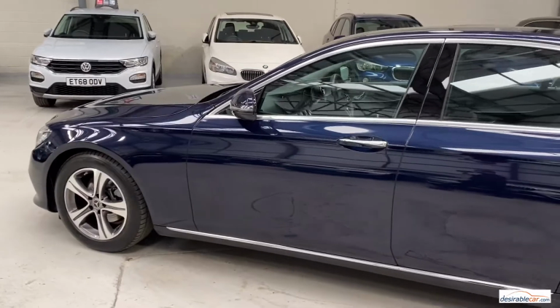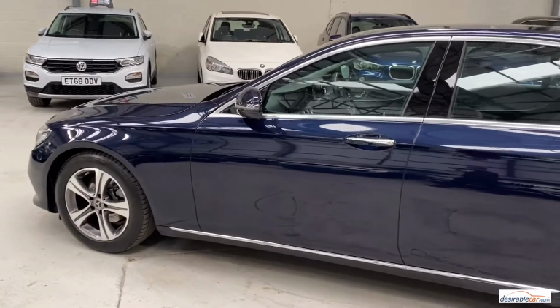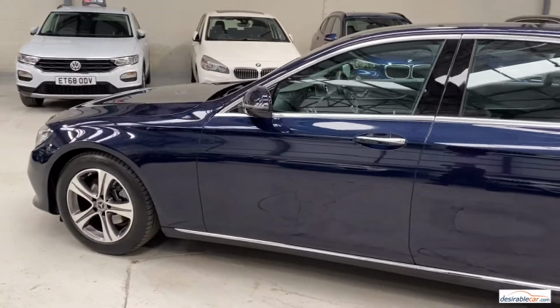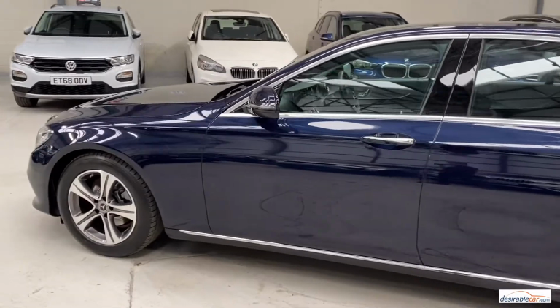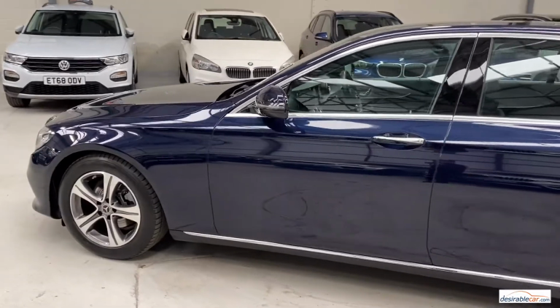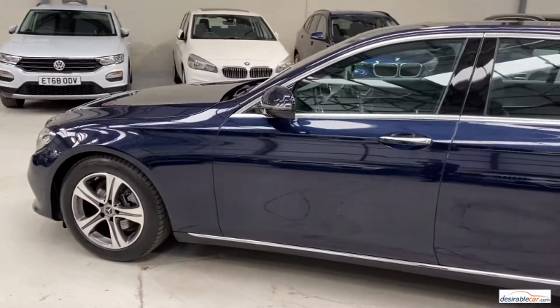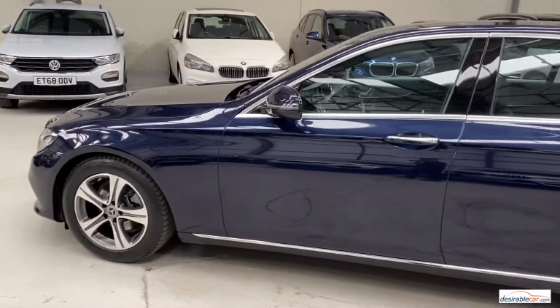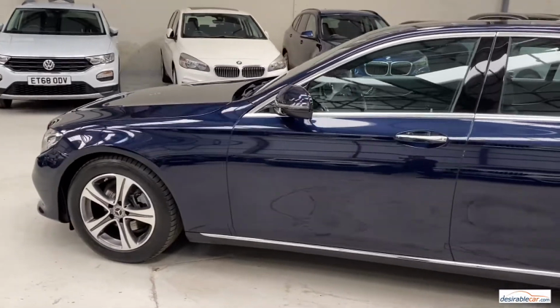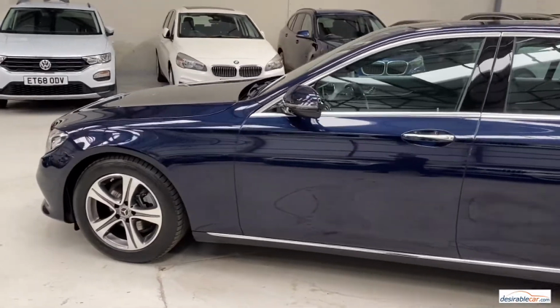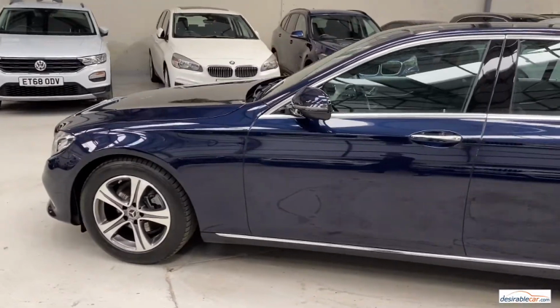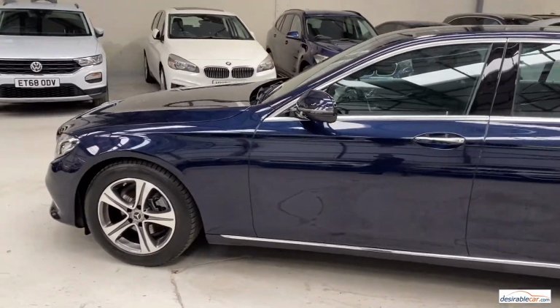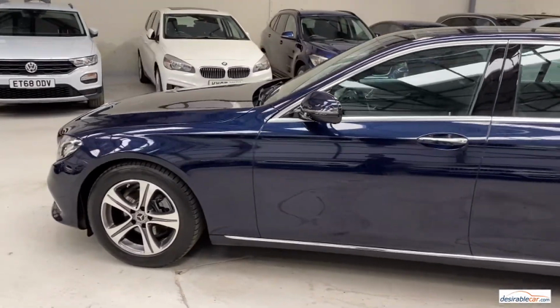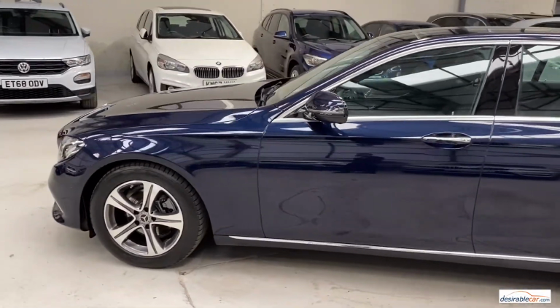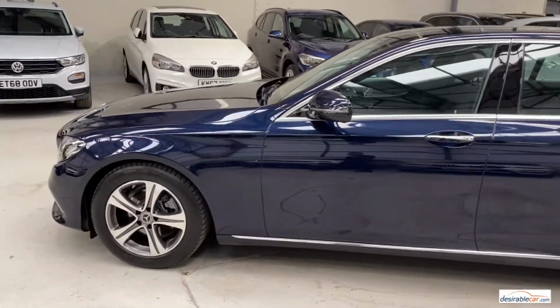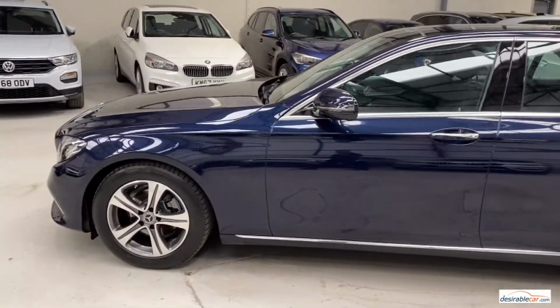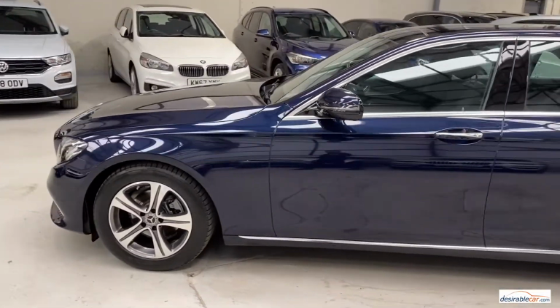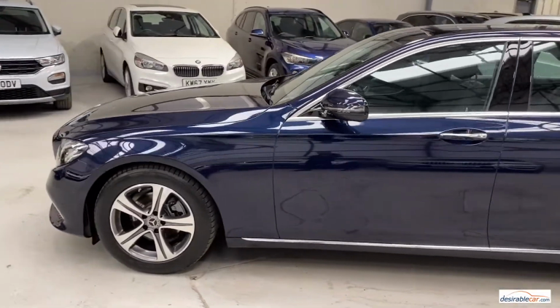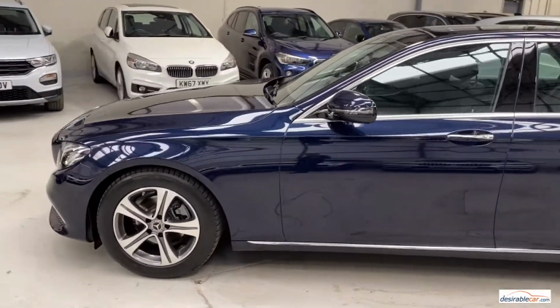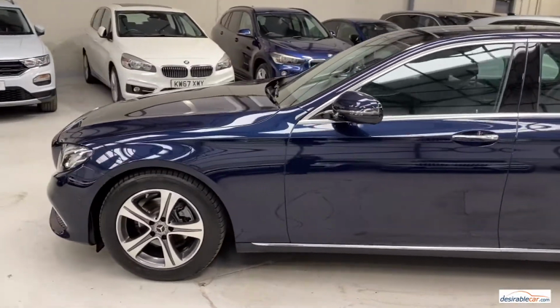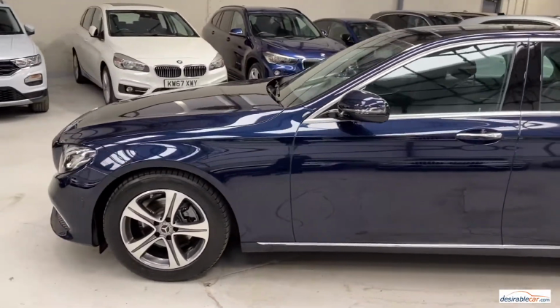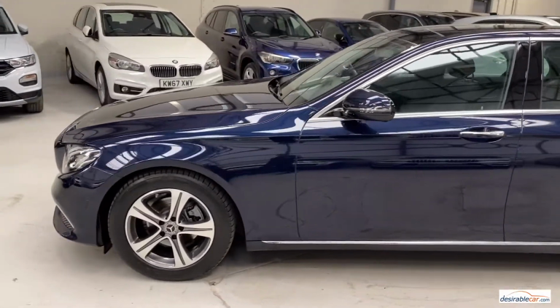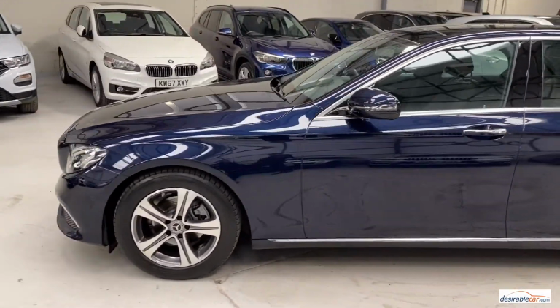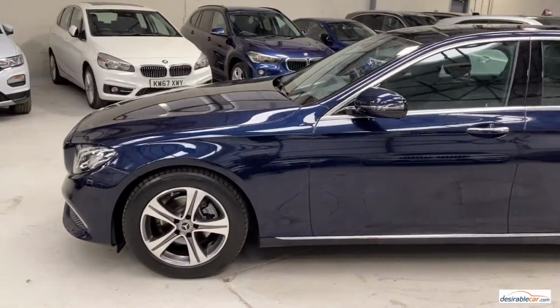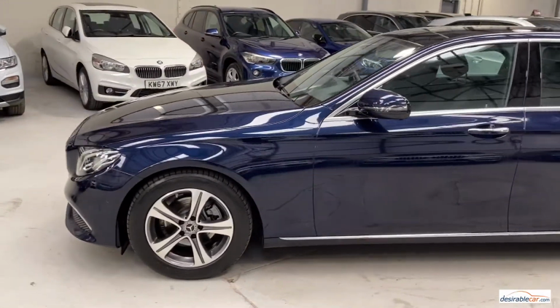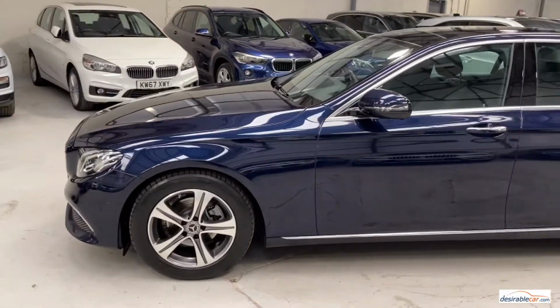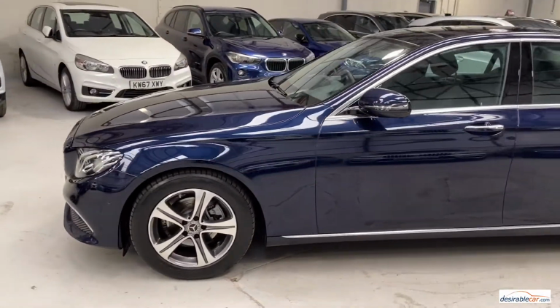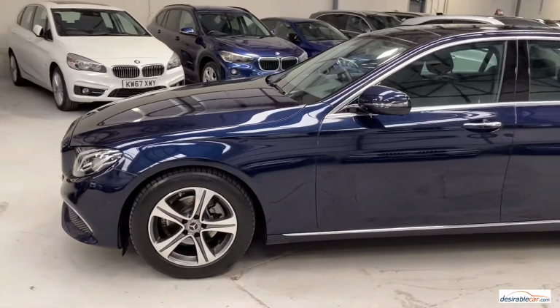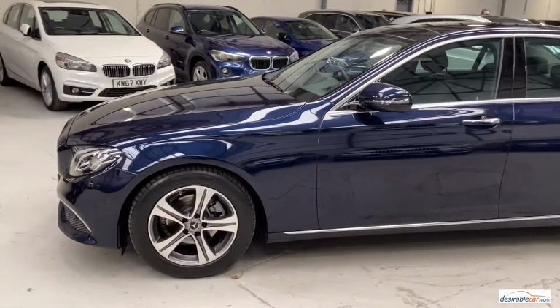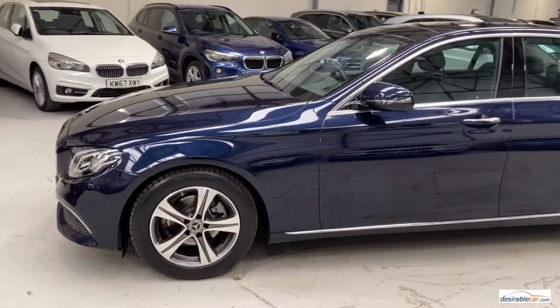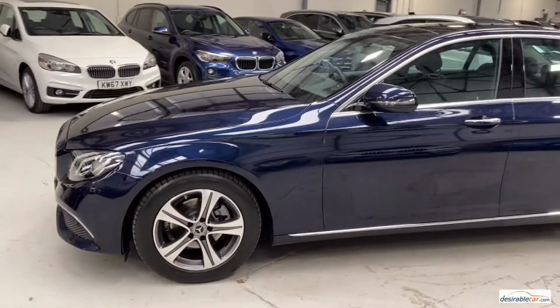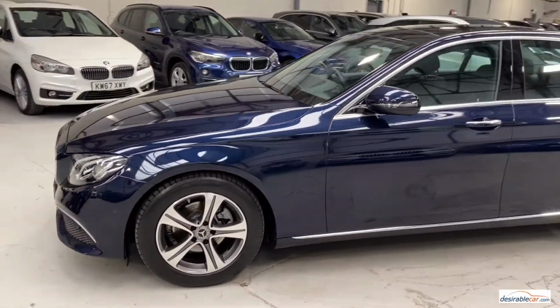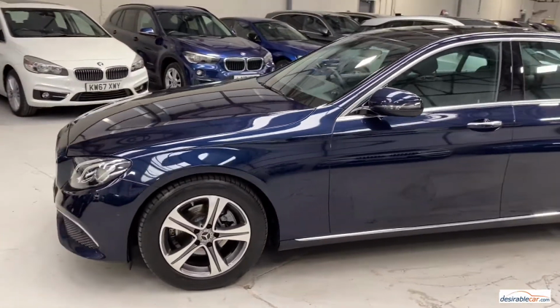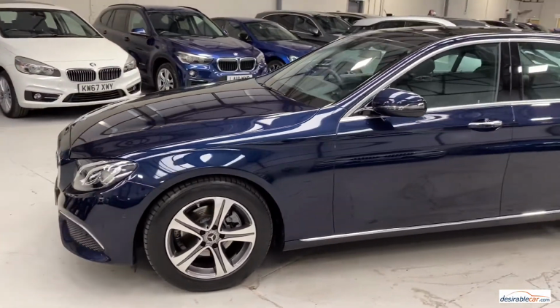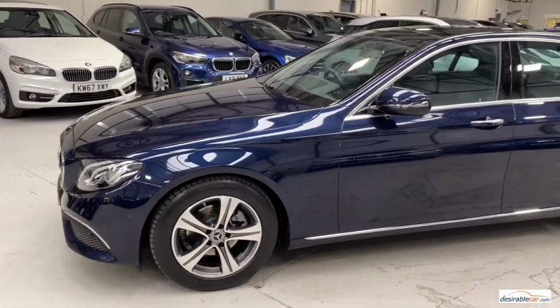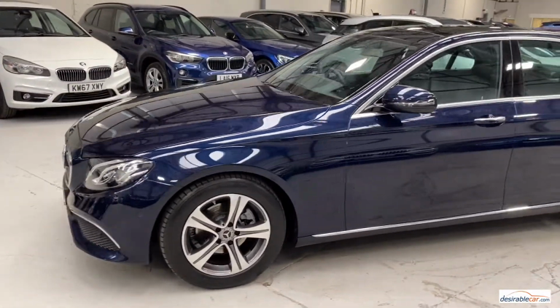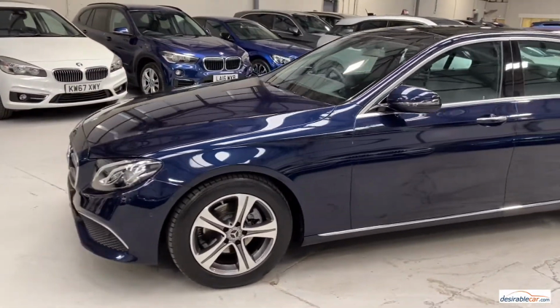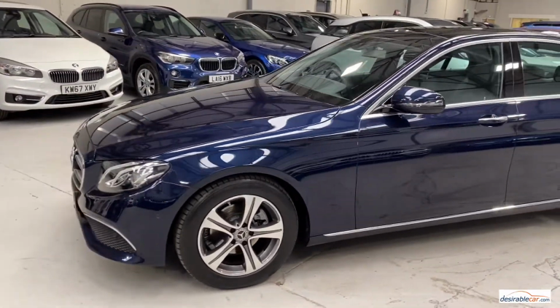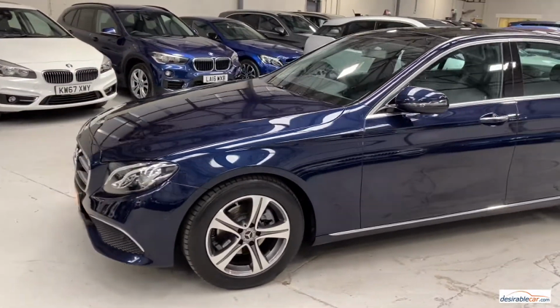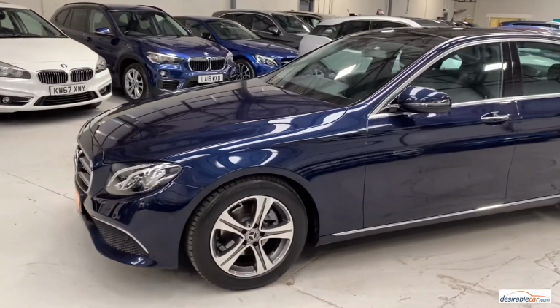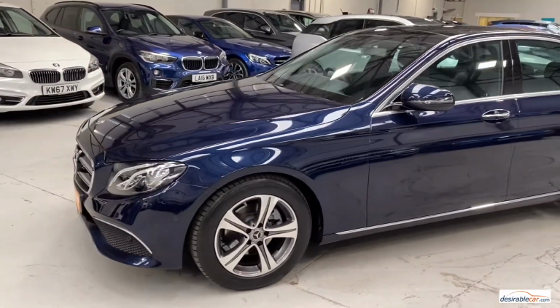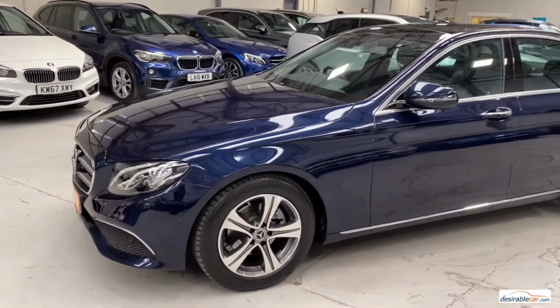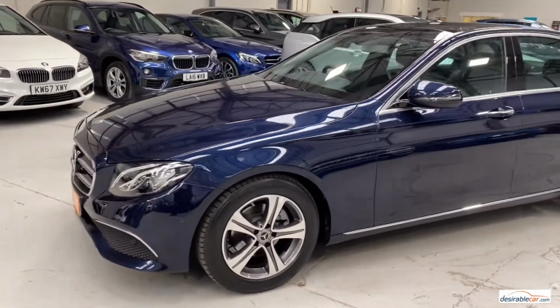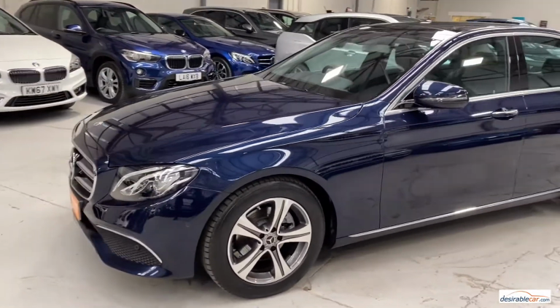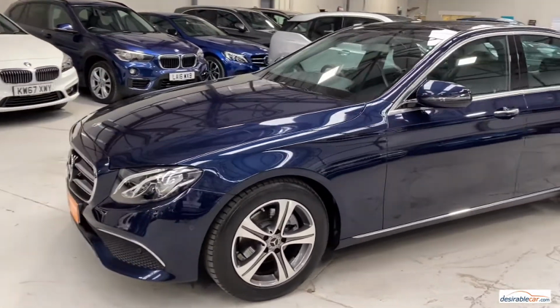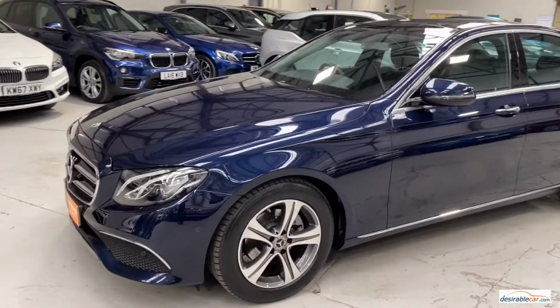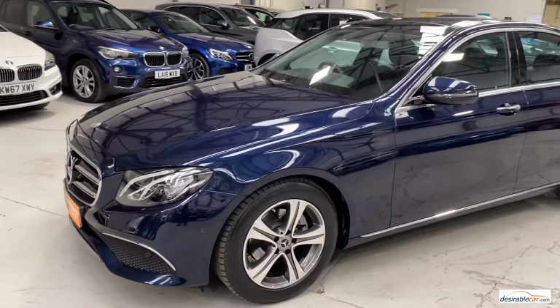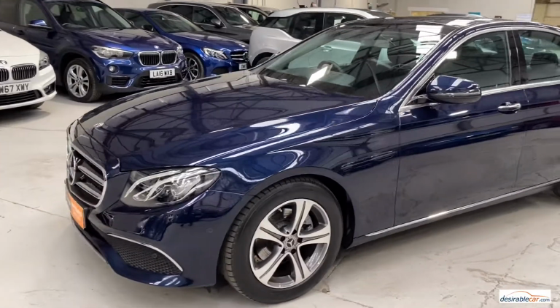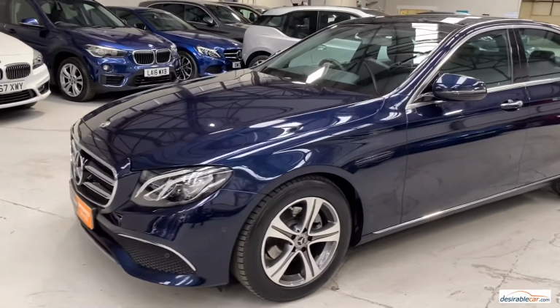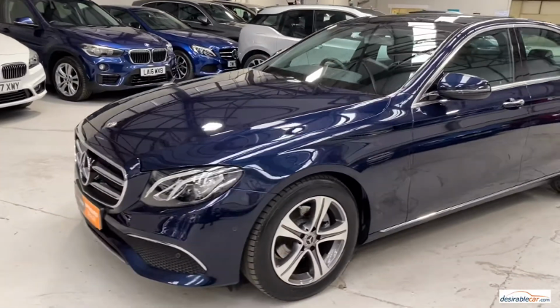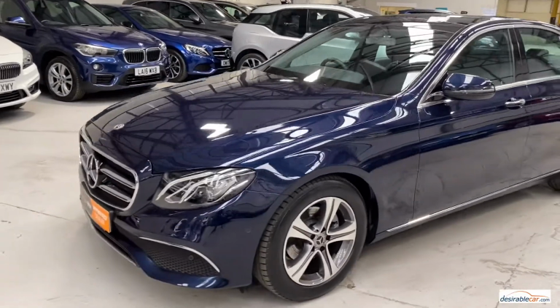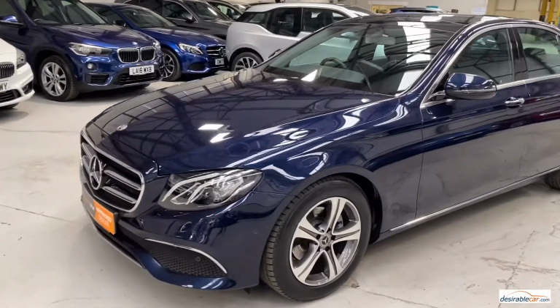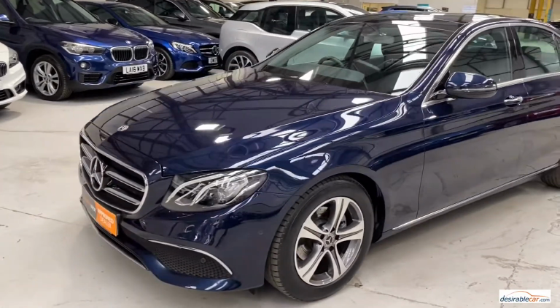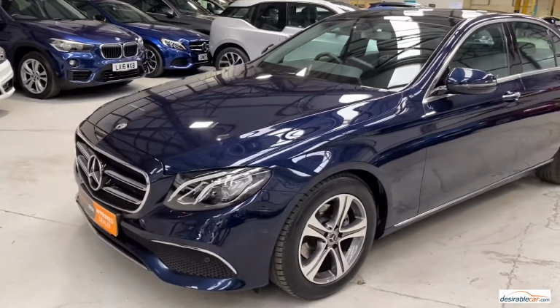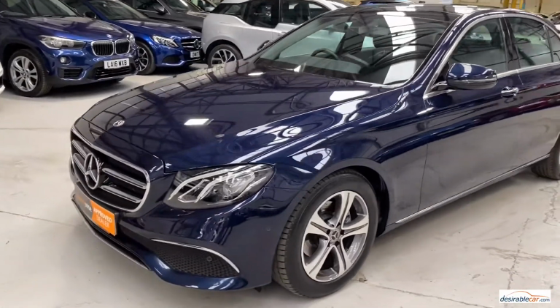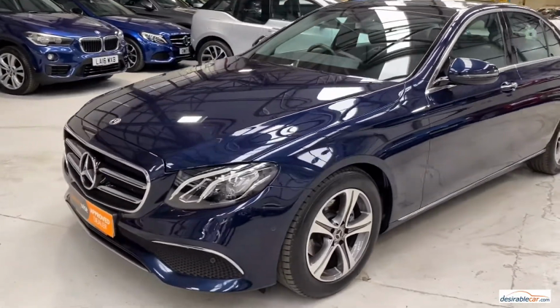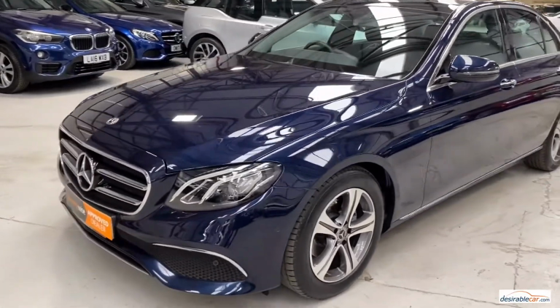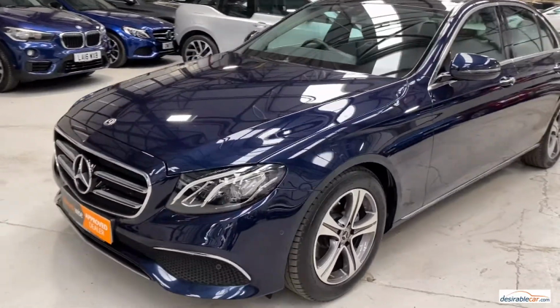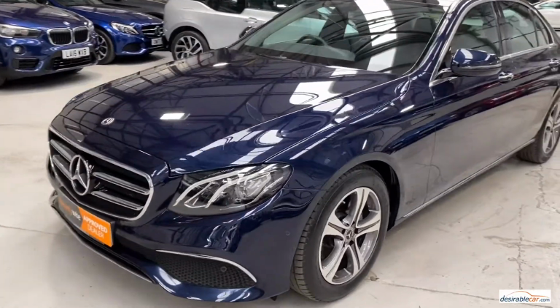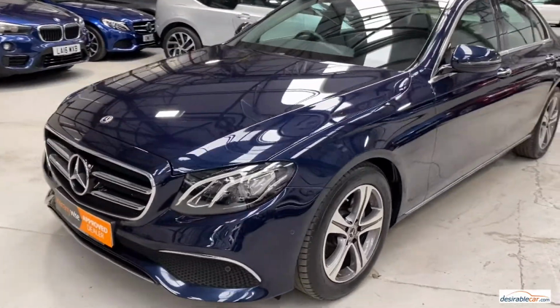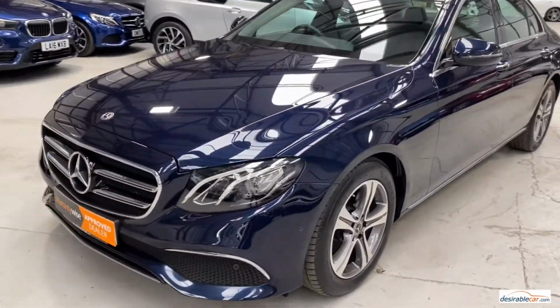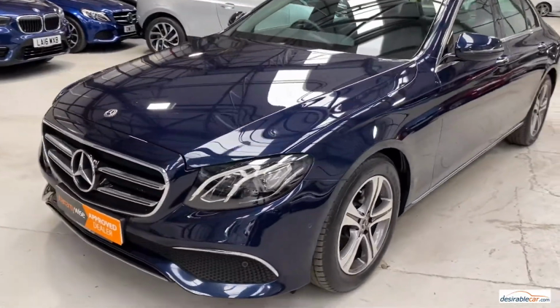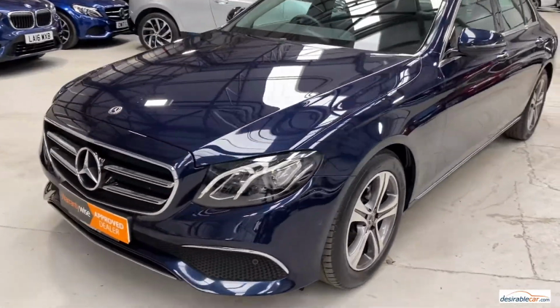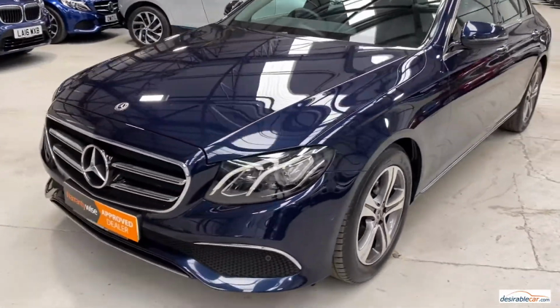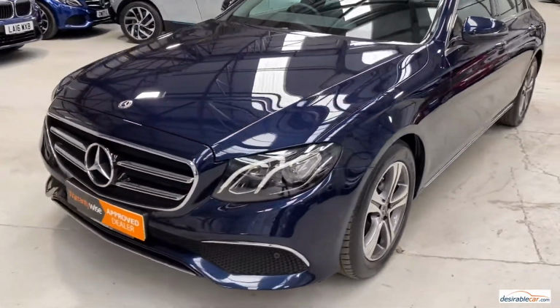It also has a balance of a Mercedes warranty to December 2021, is VAT qualifying, ULEZ exempt and has a Euro 6 engine.